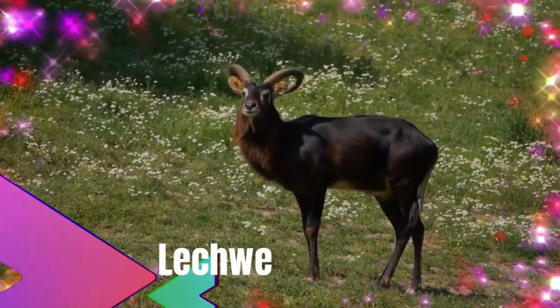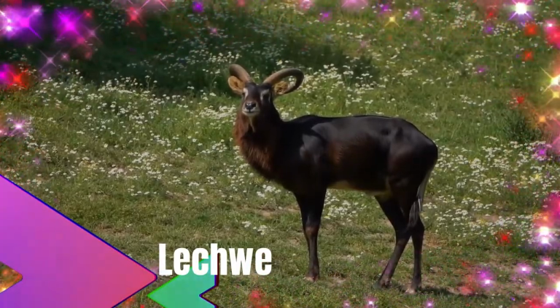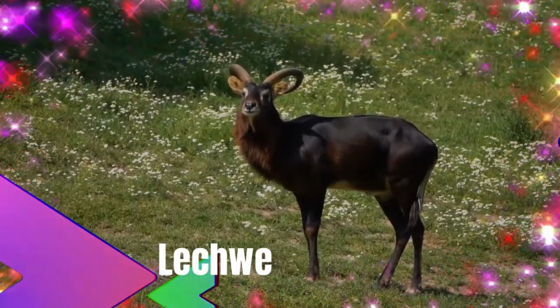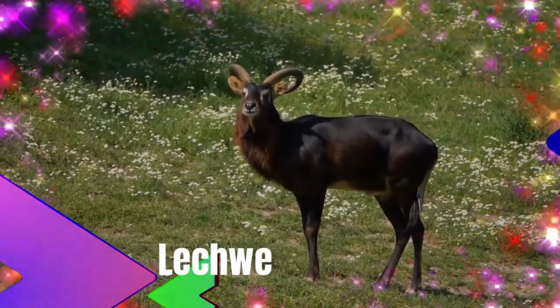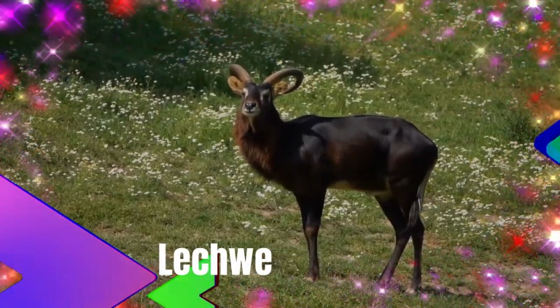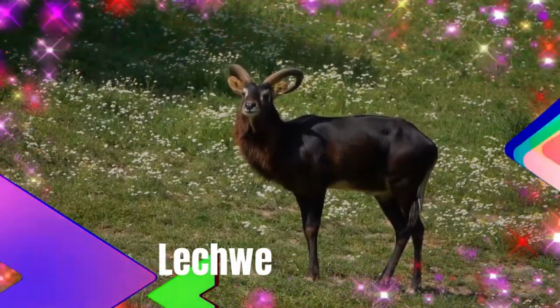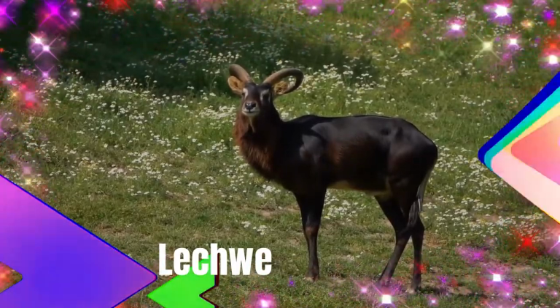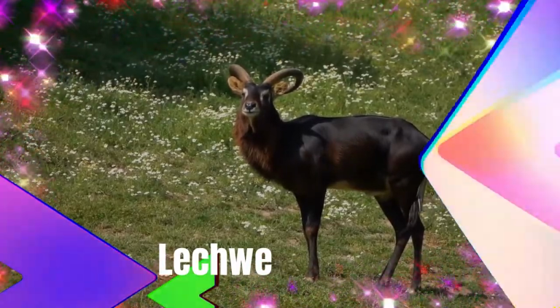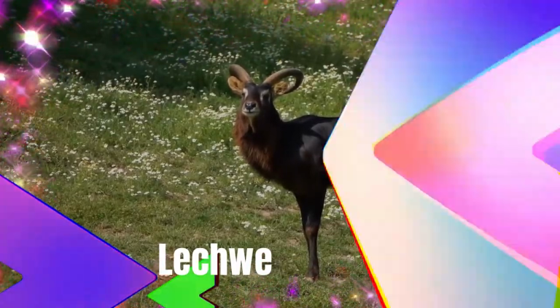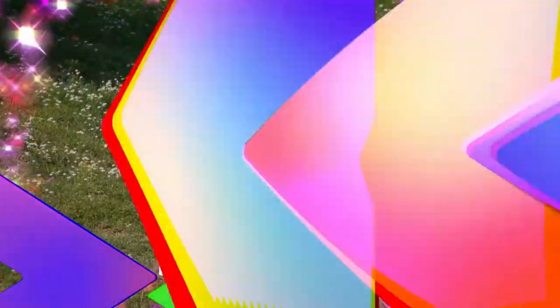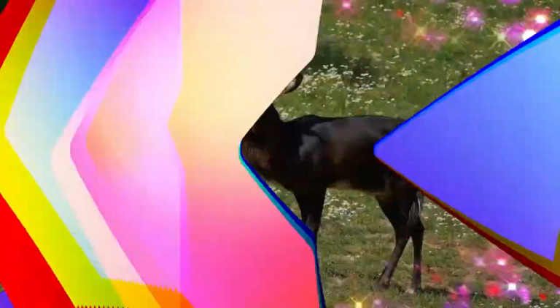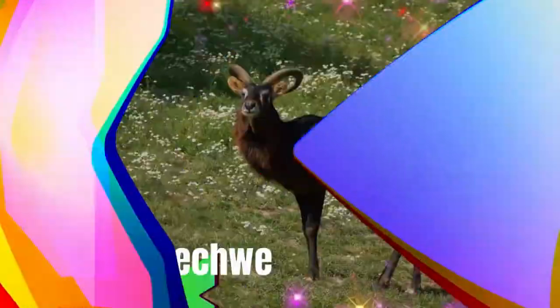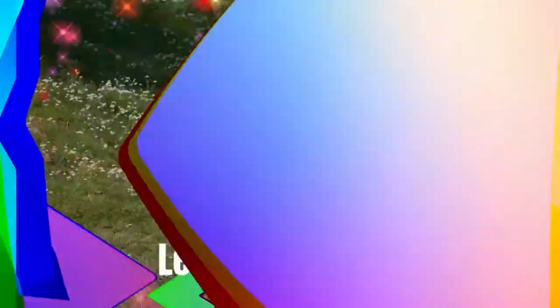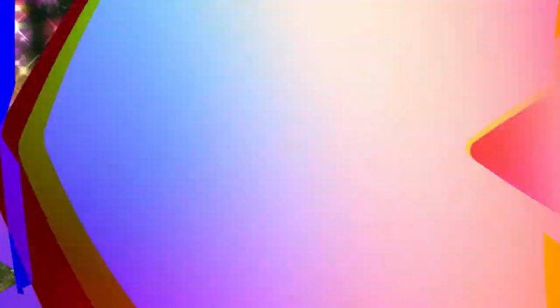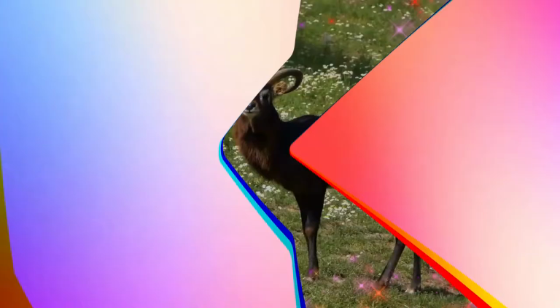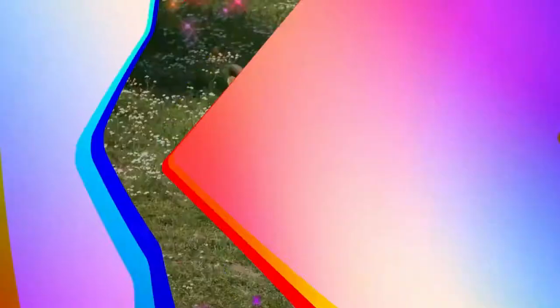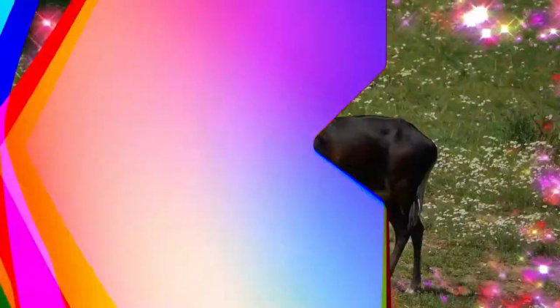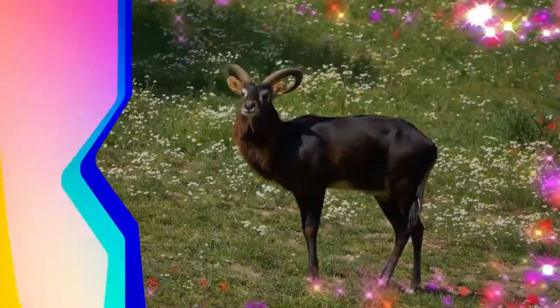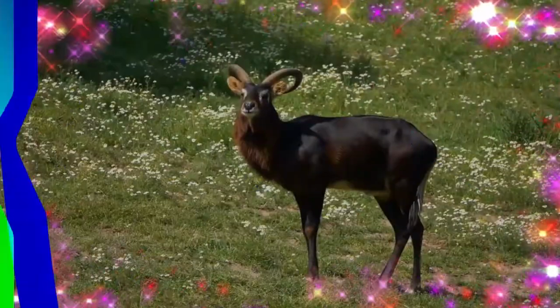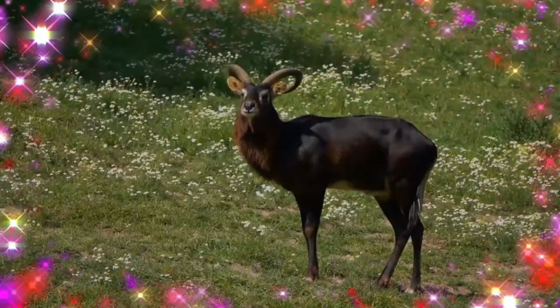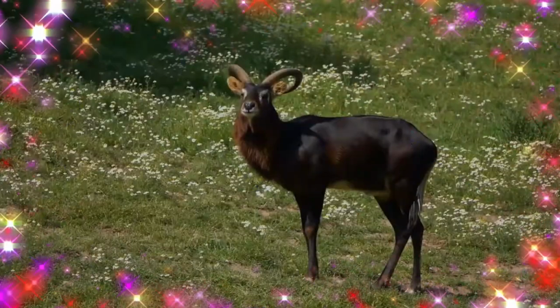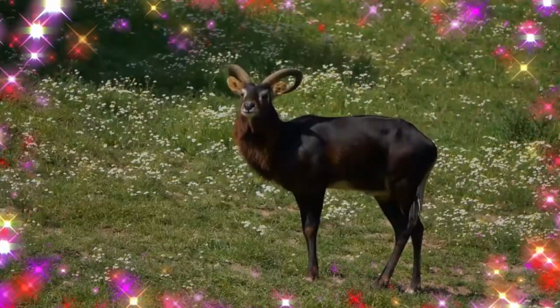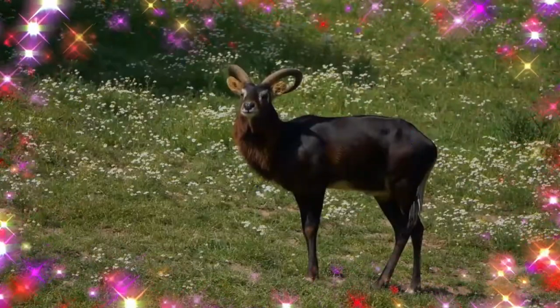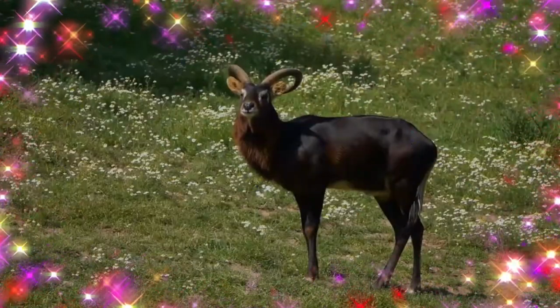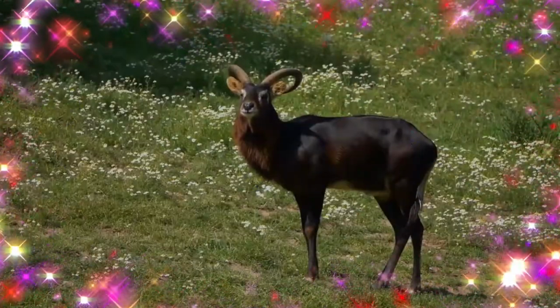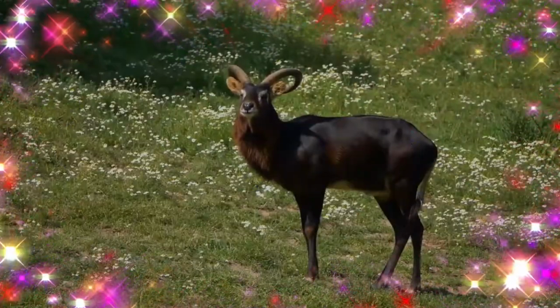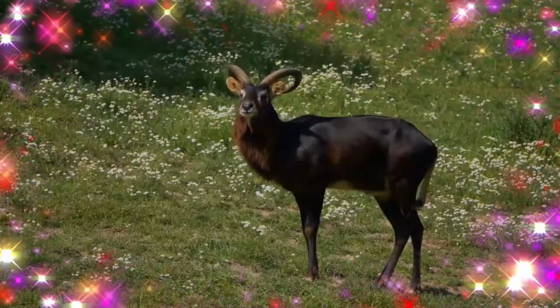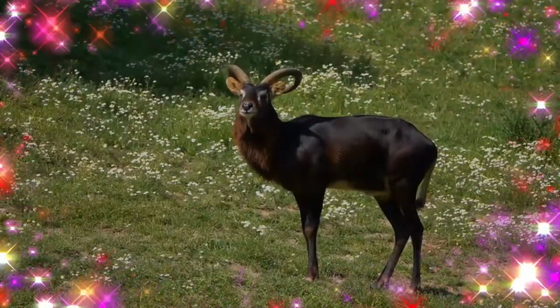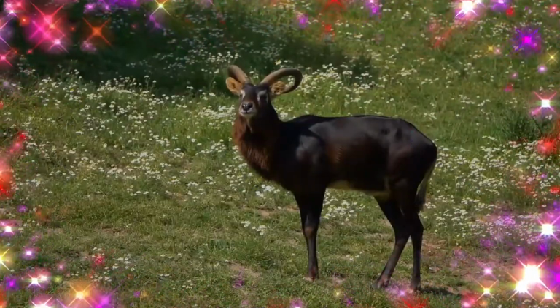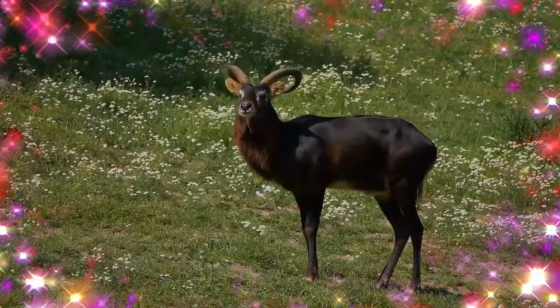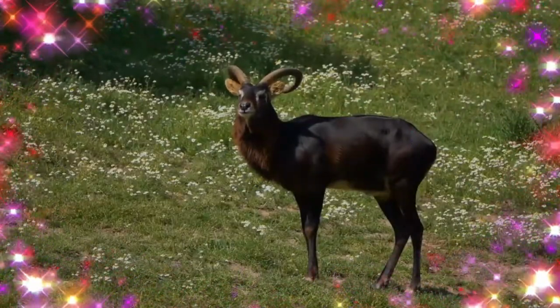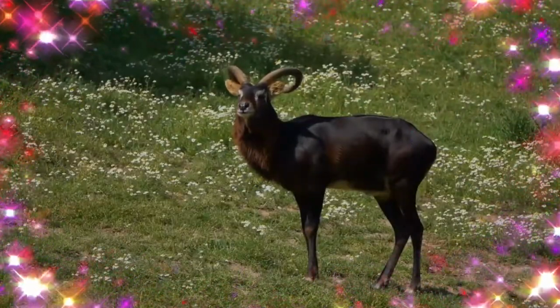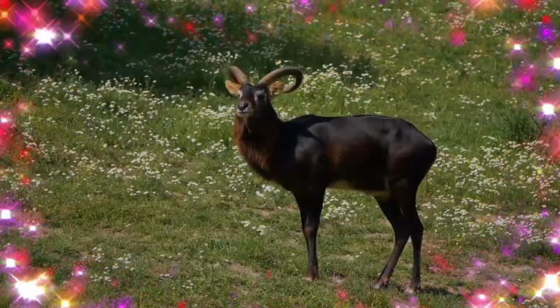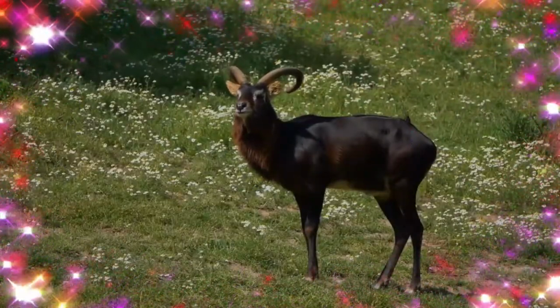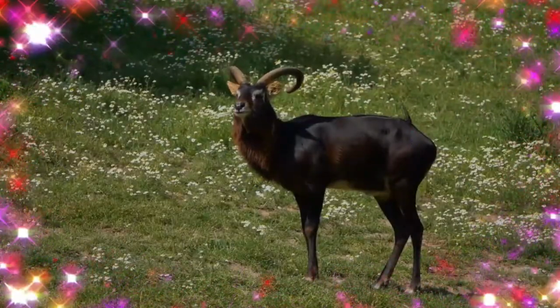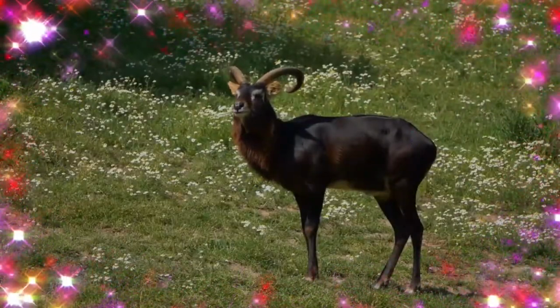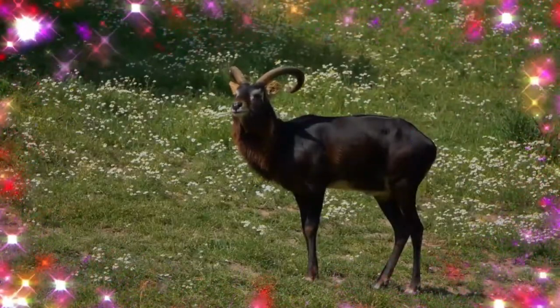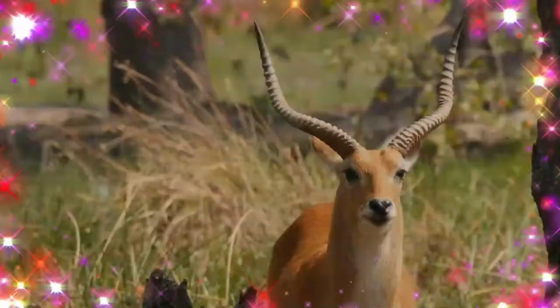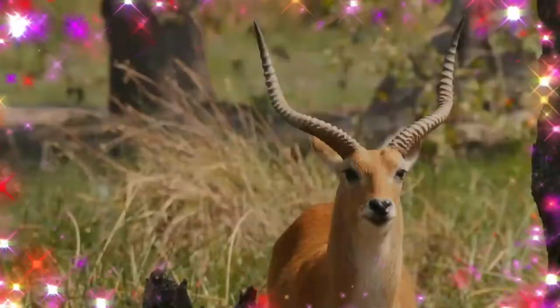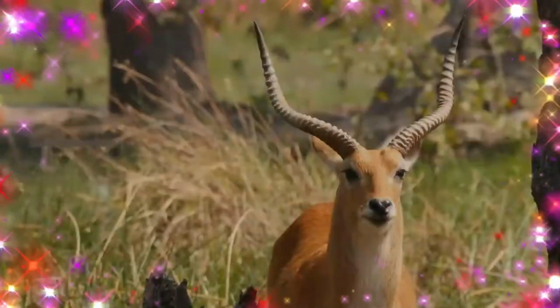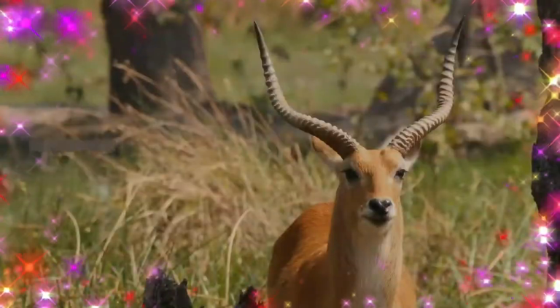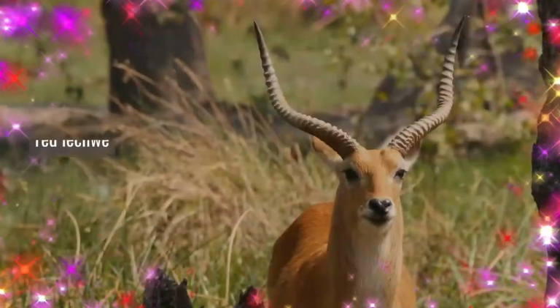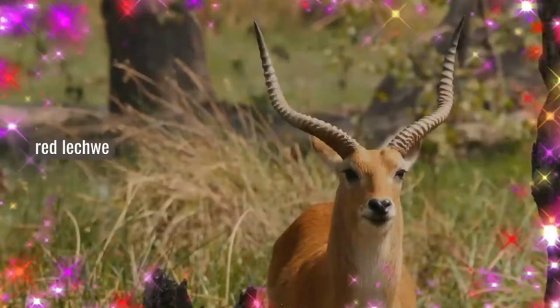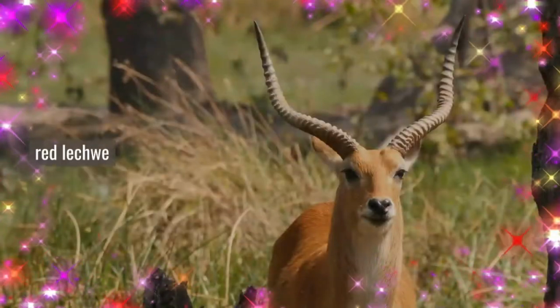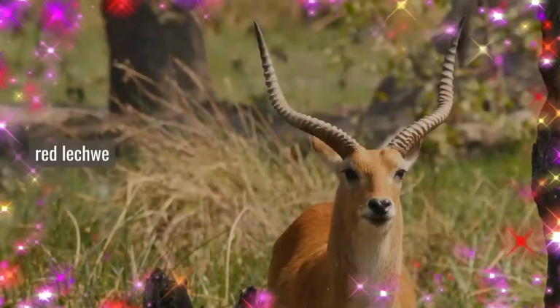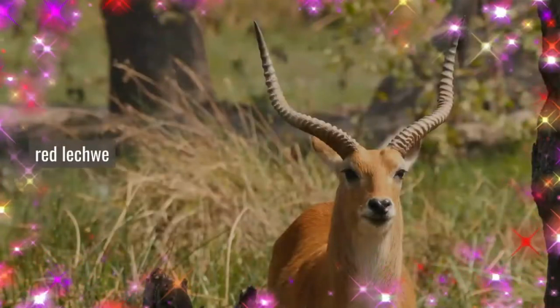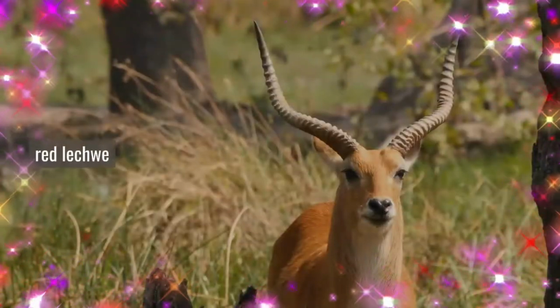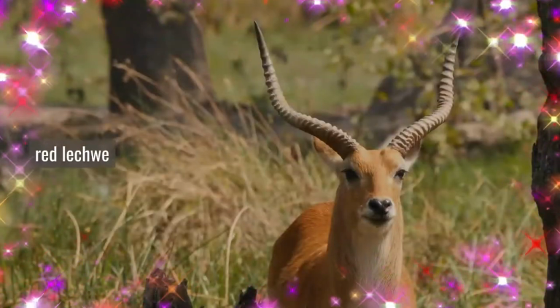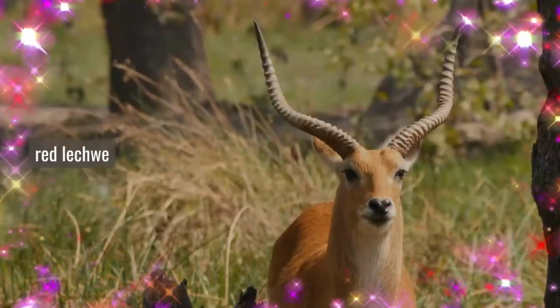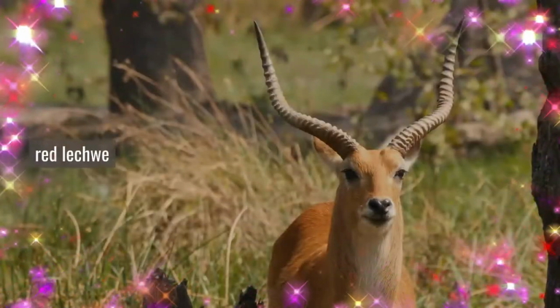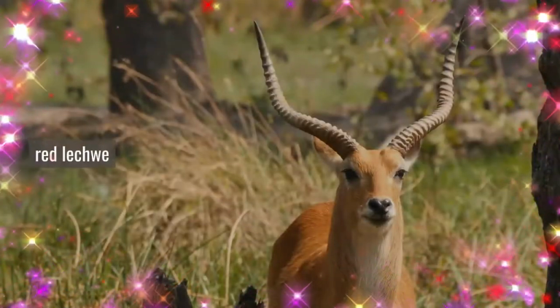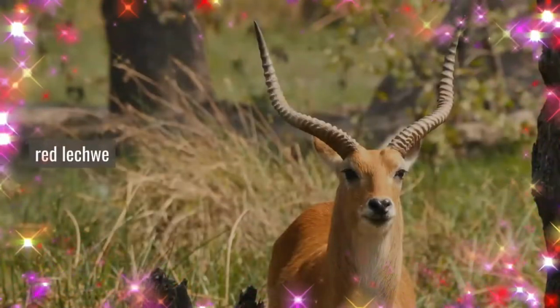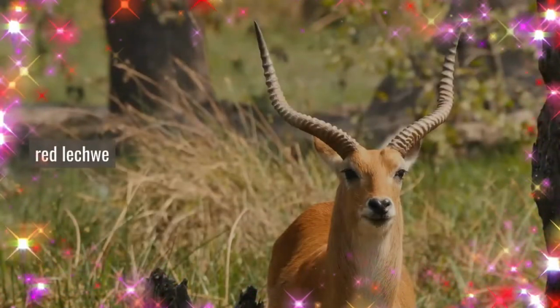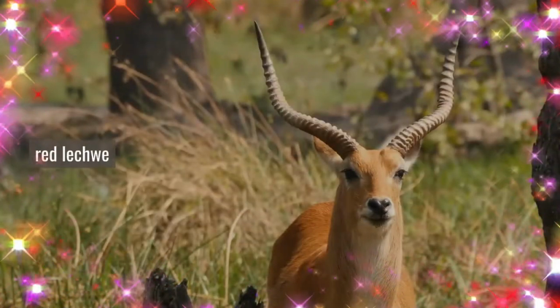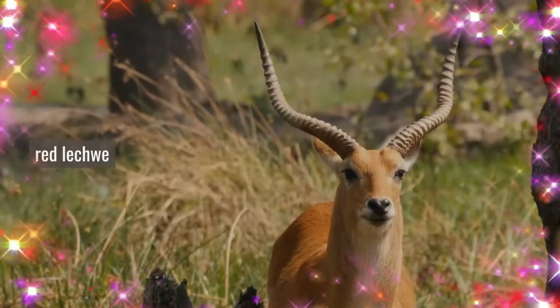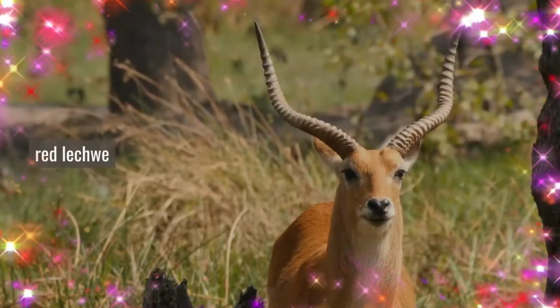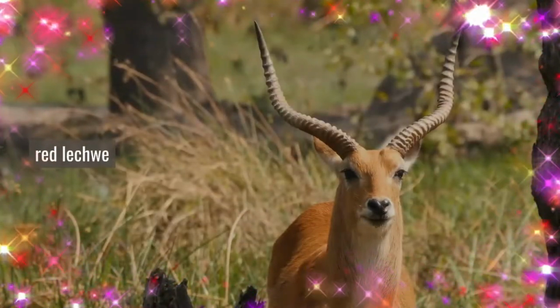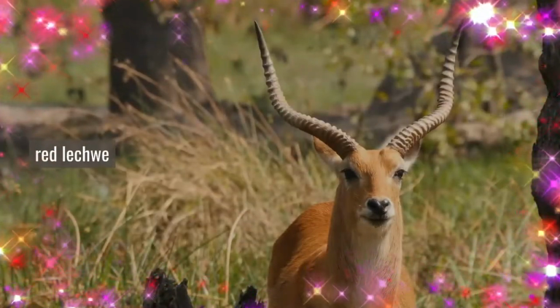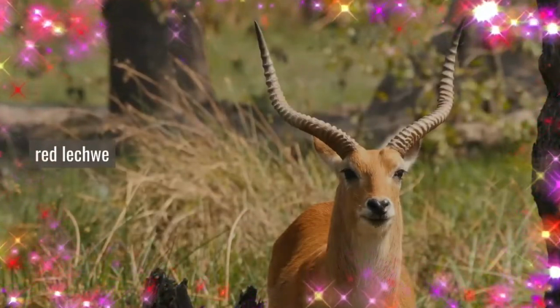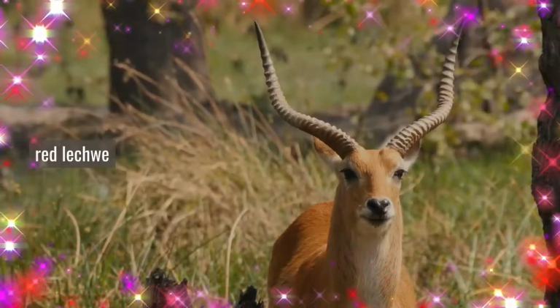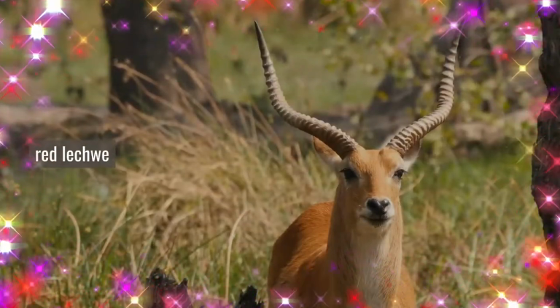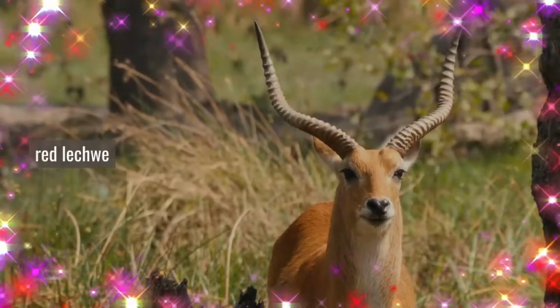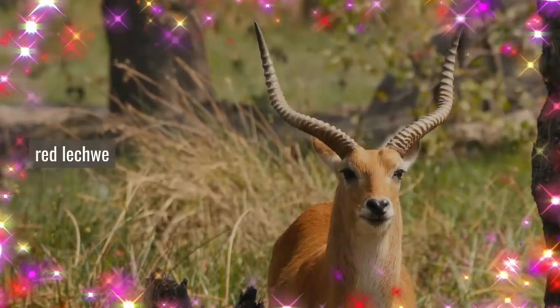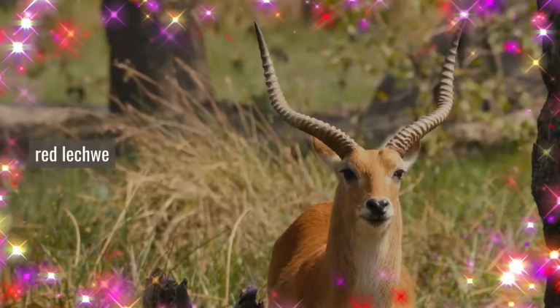The lechwe, red lechwe or southern lechwe, is an antelope found in wetlands of south-central Africa.